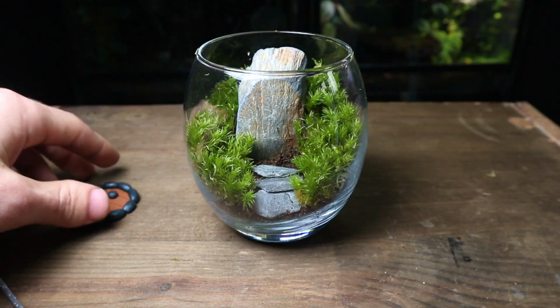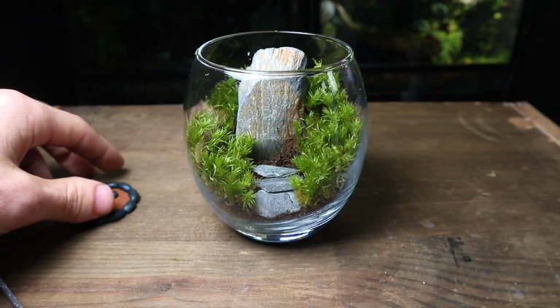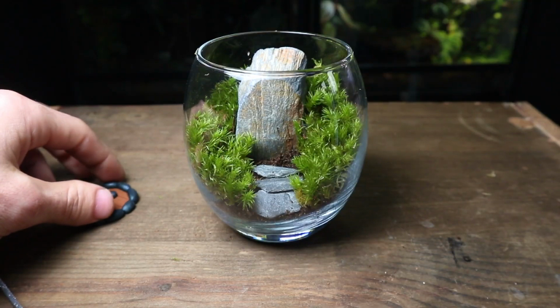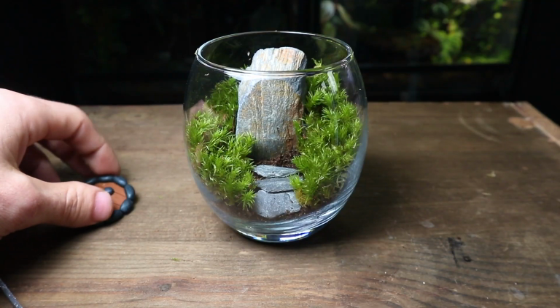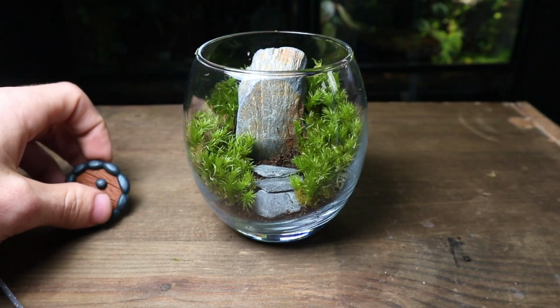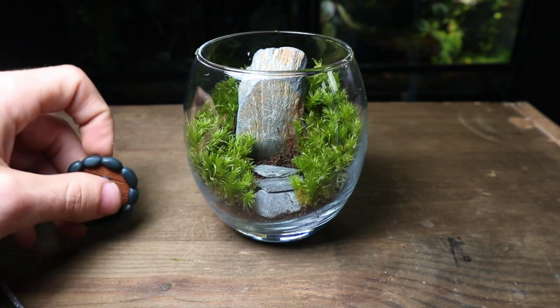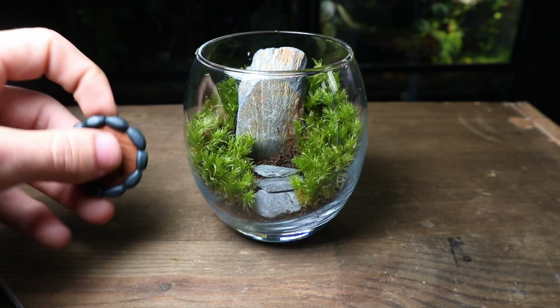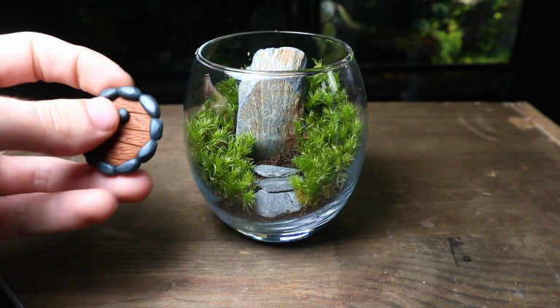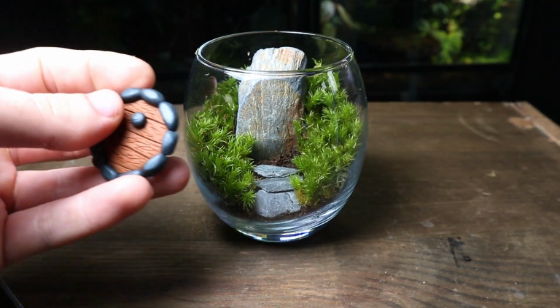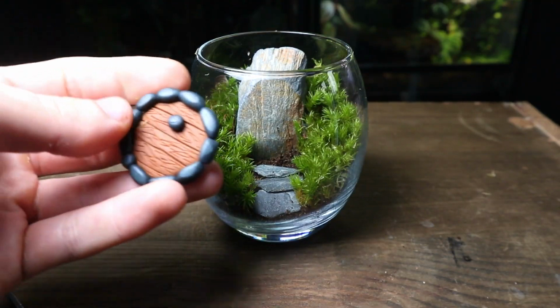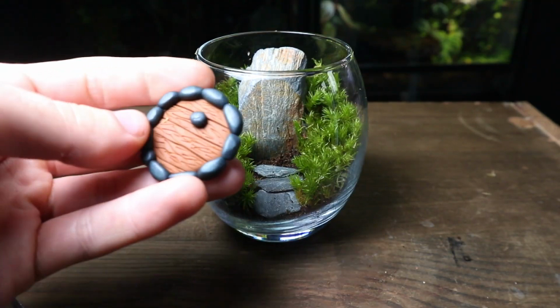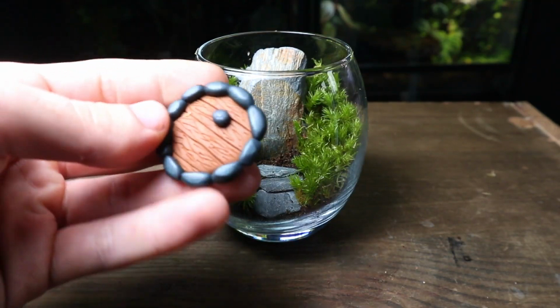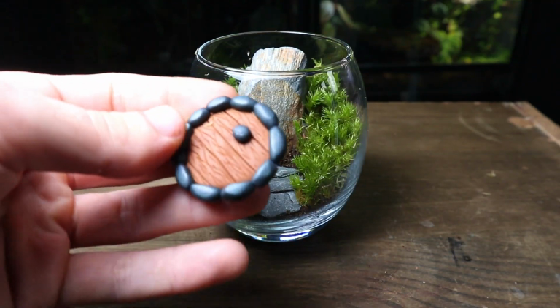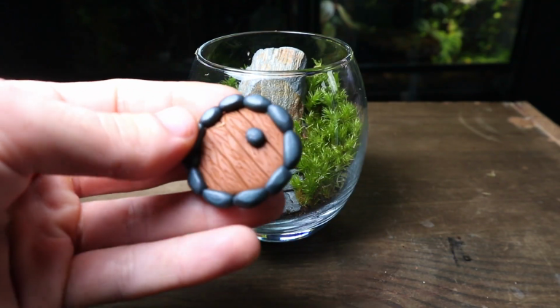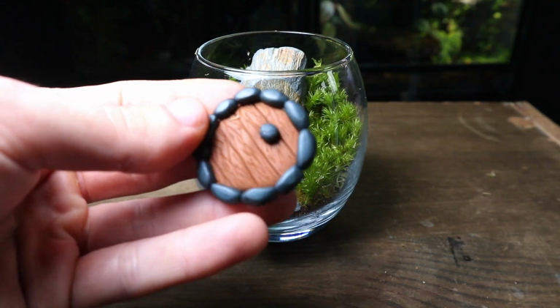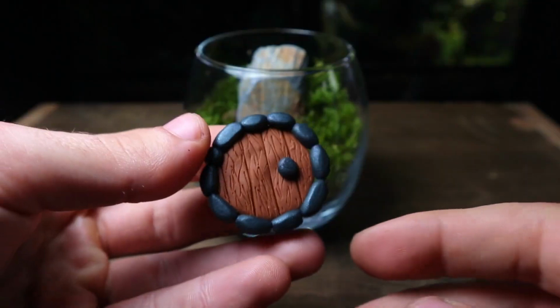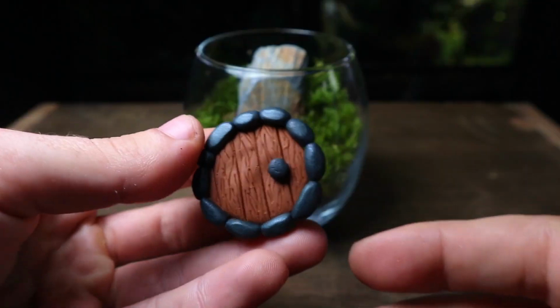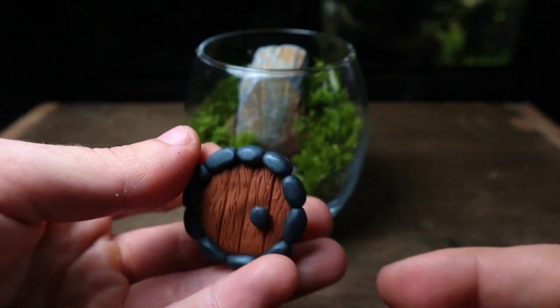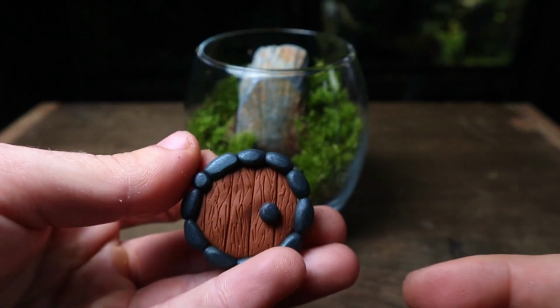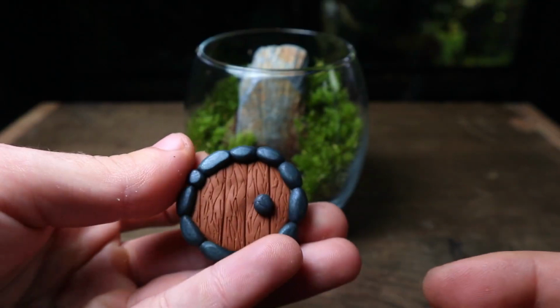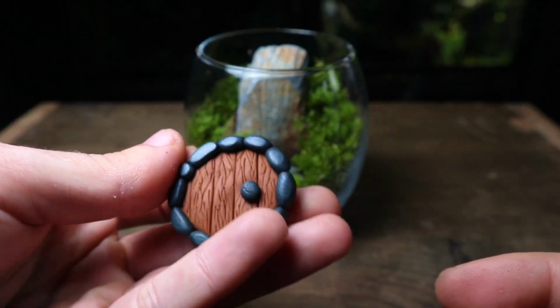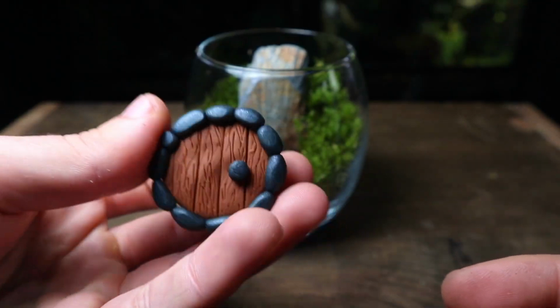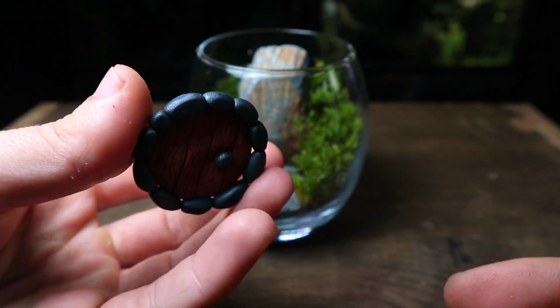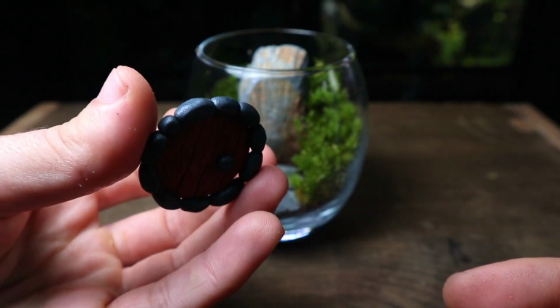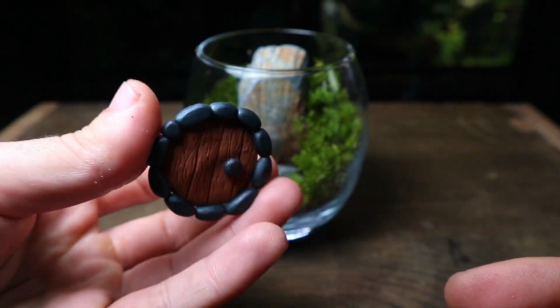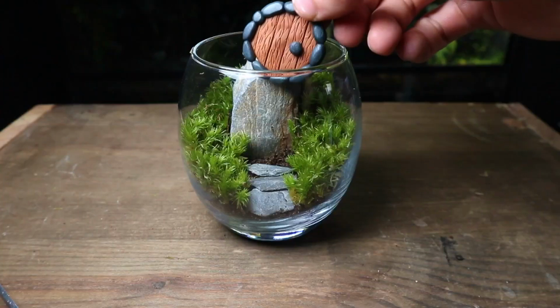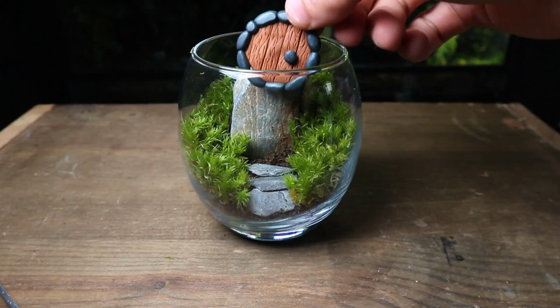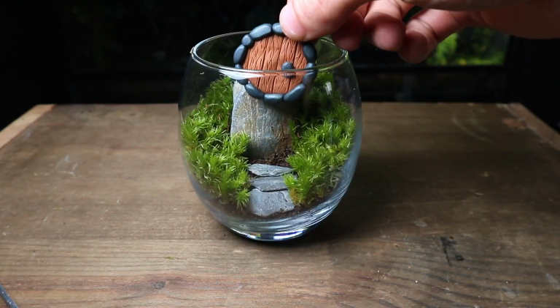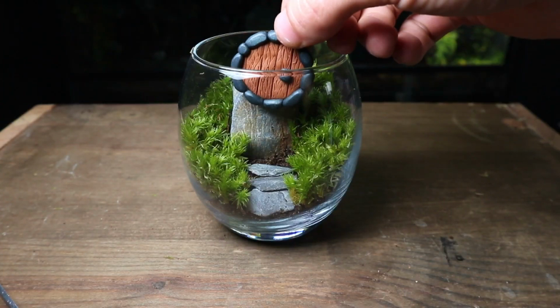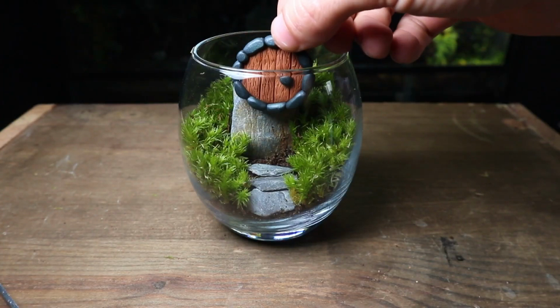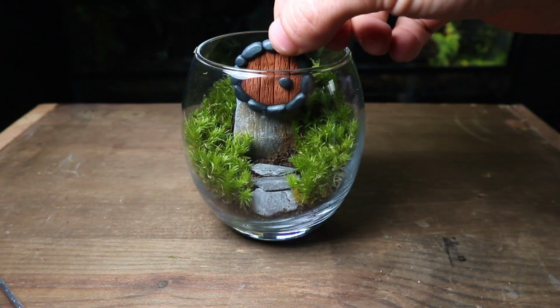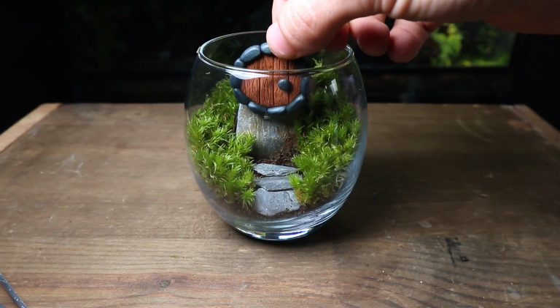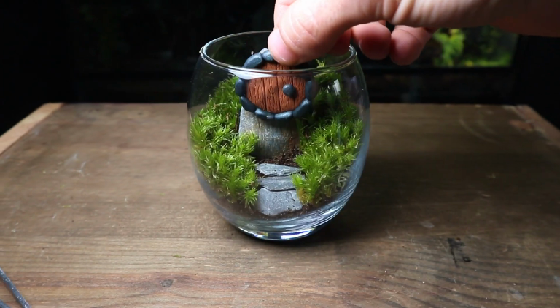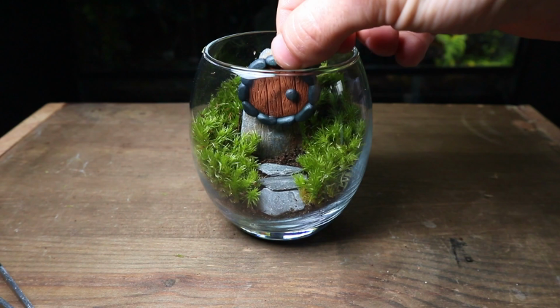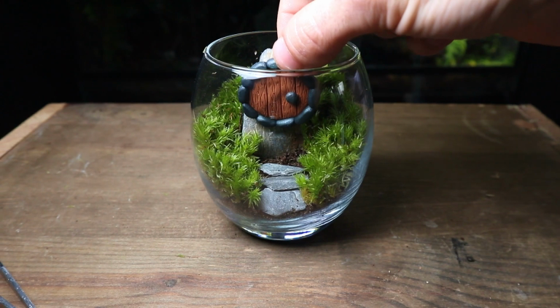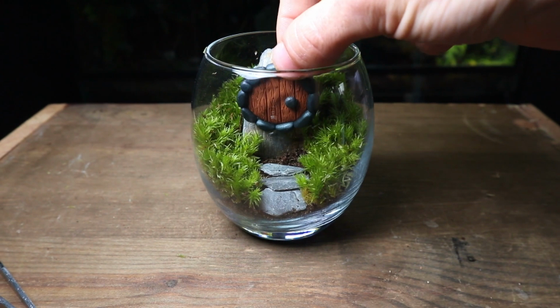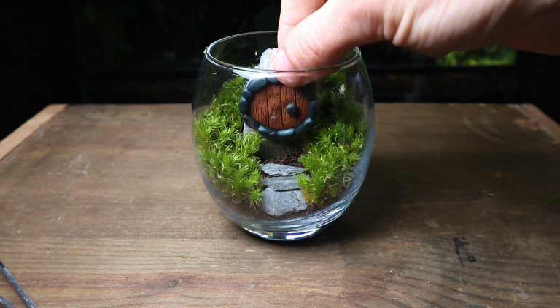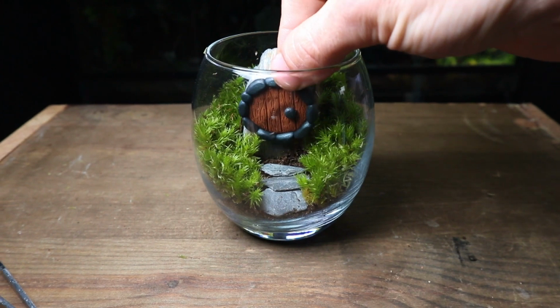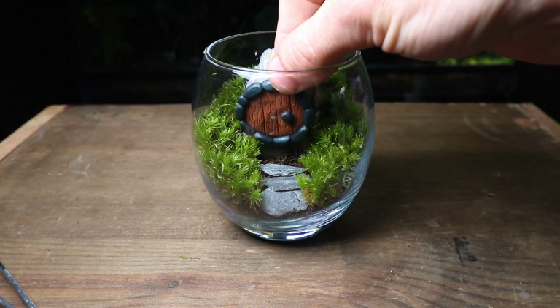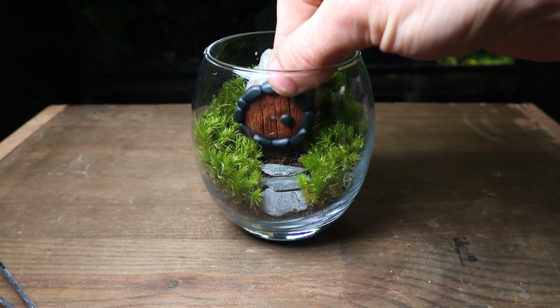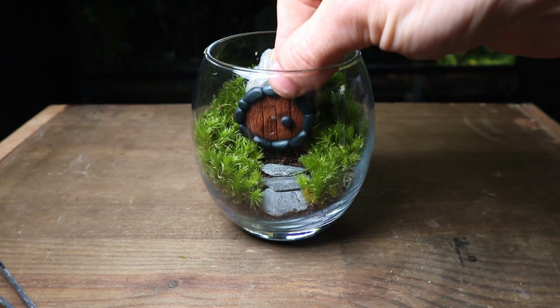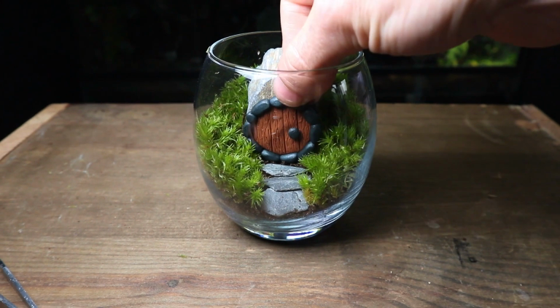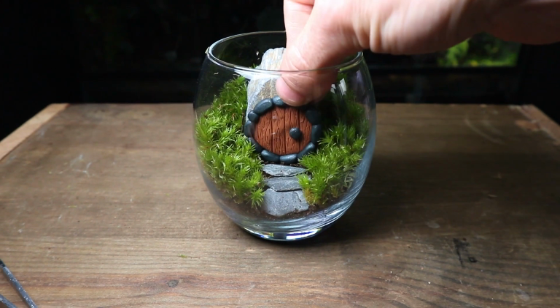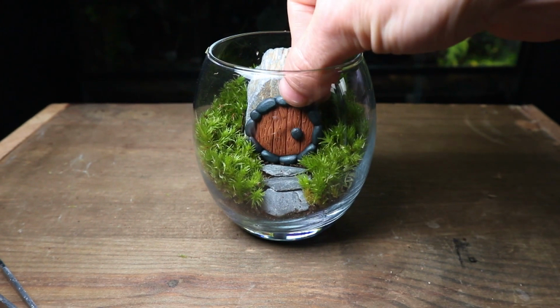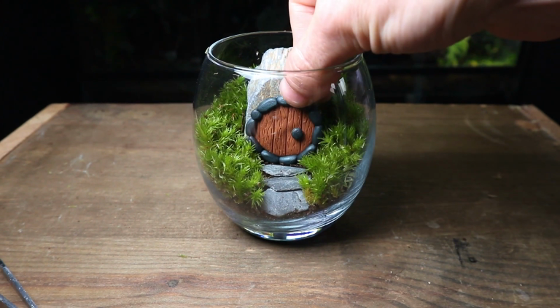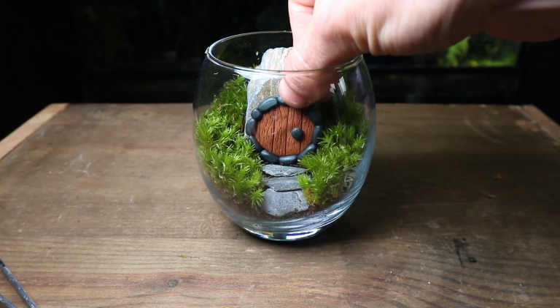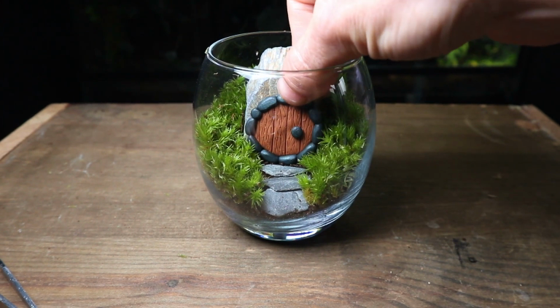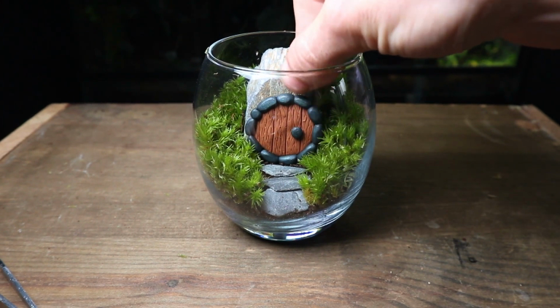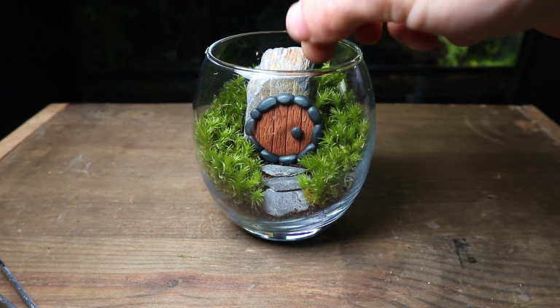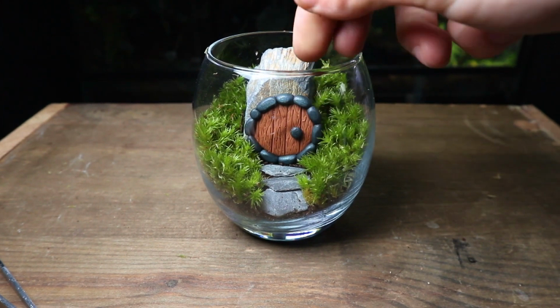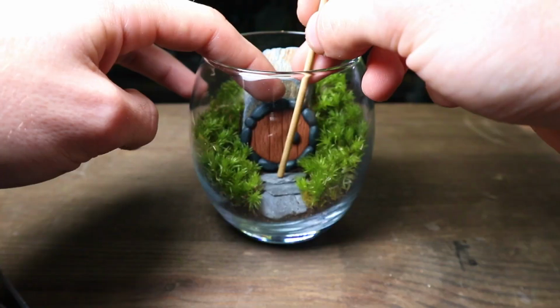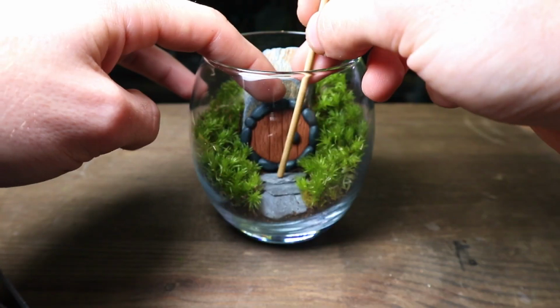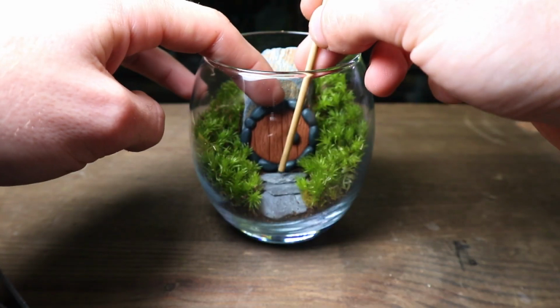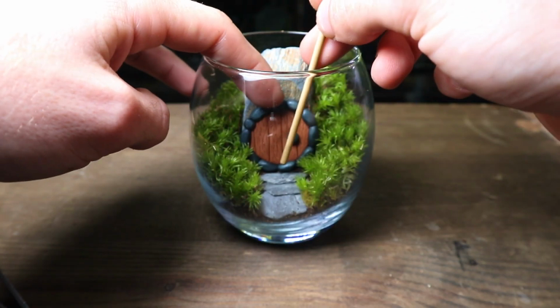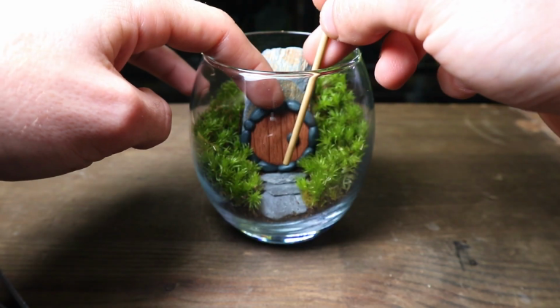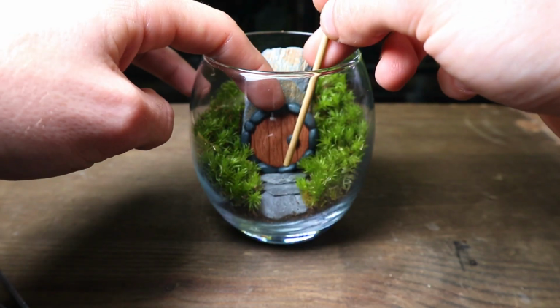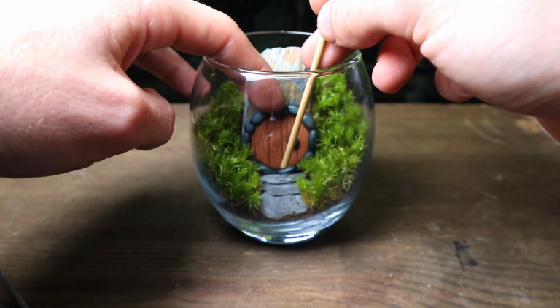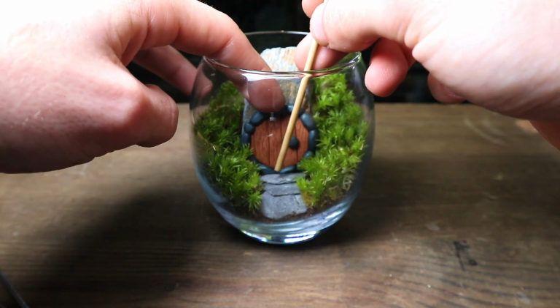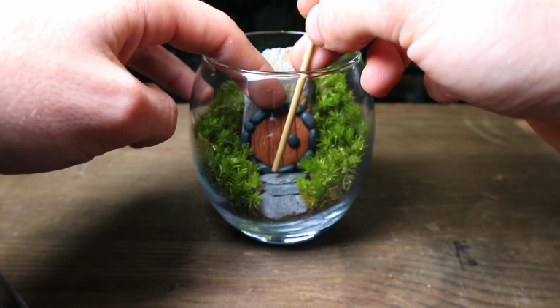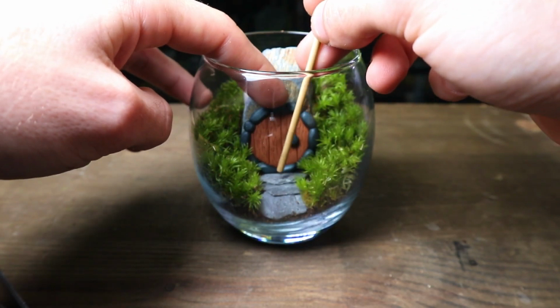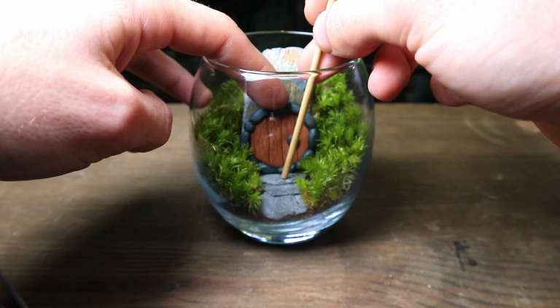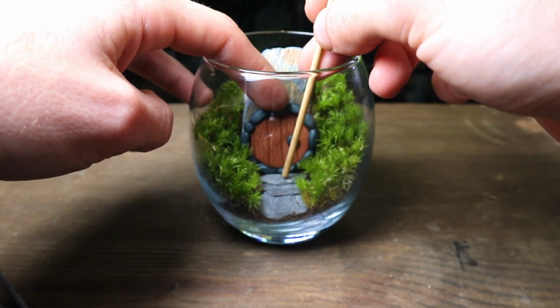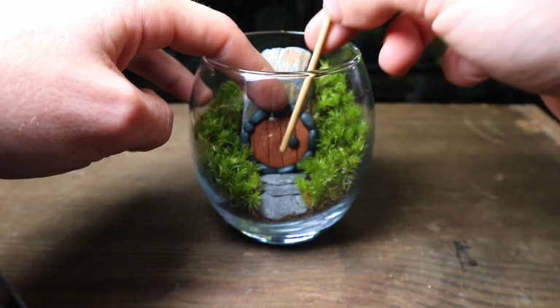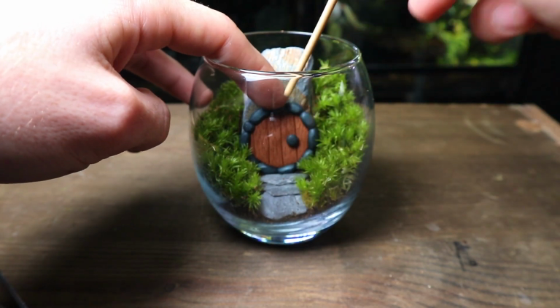Time for the door. I have a few of these available on my website — link in description. It really helps bring the terrarium to life.